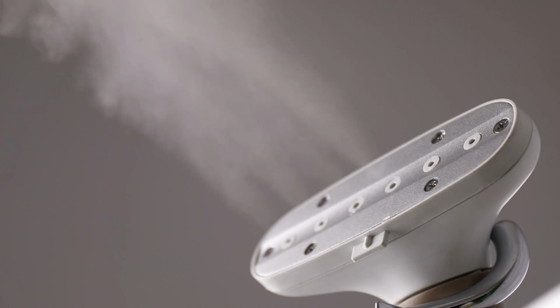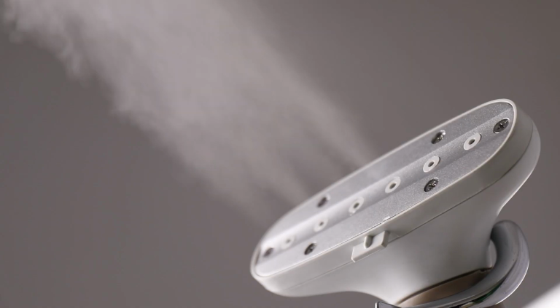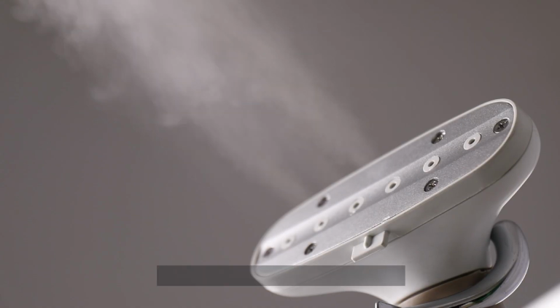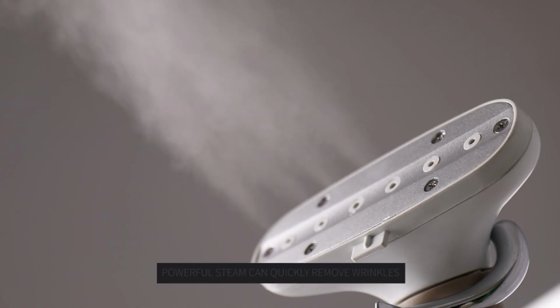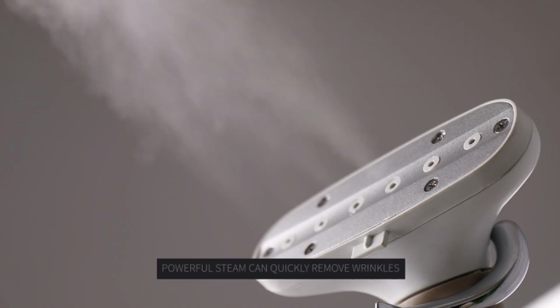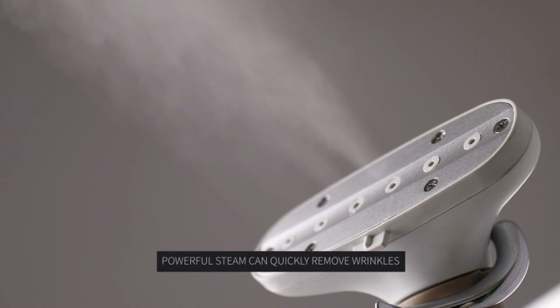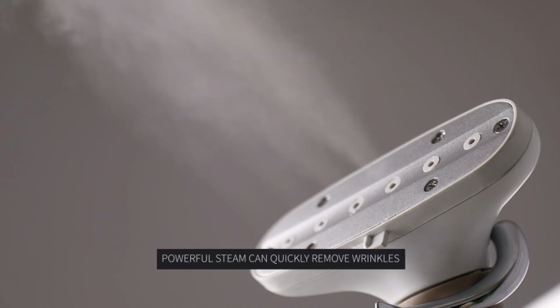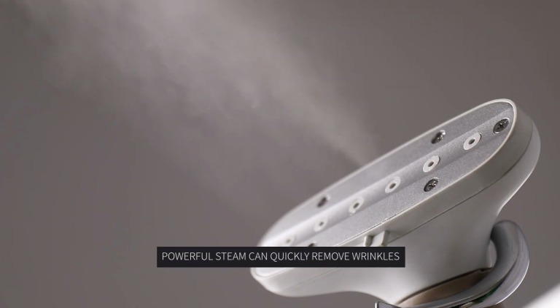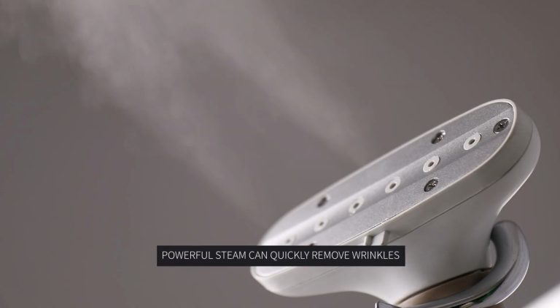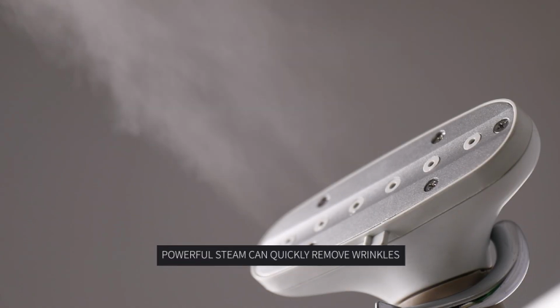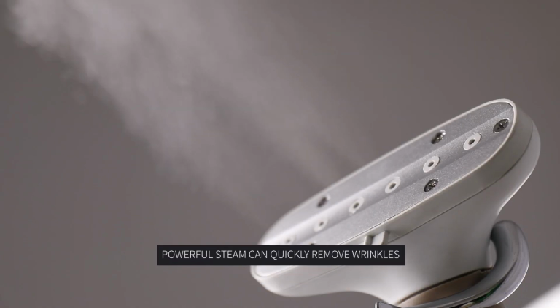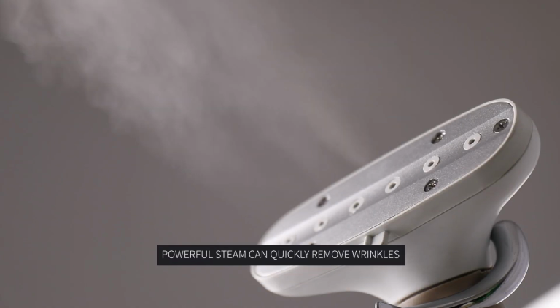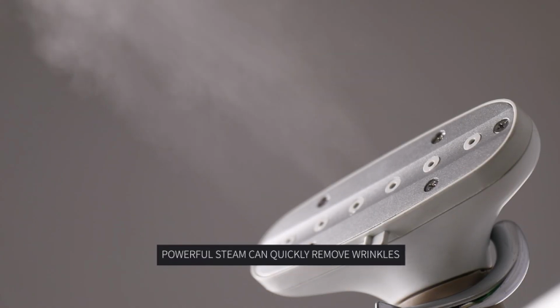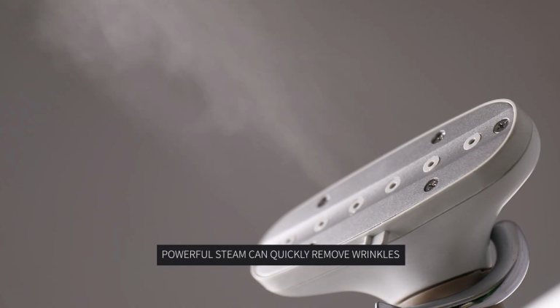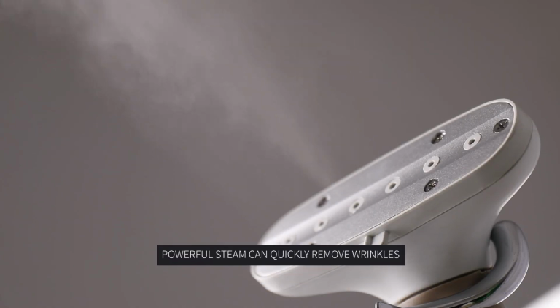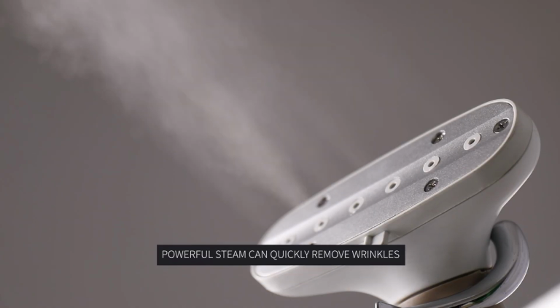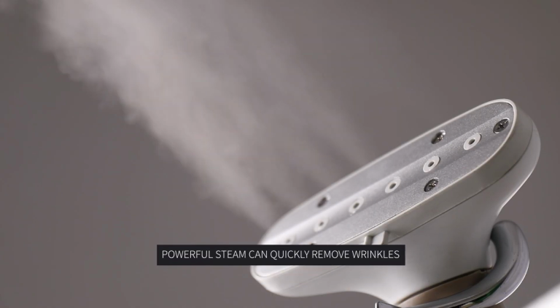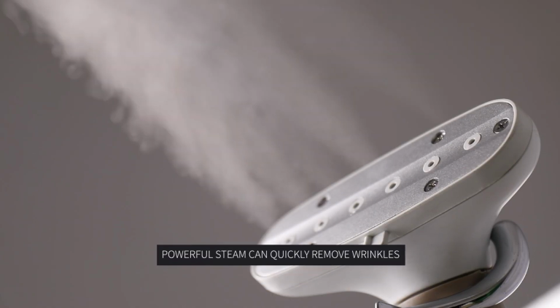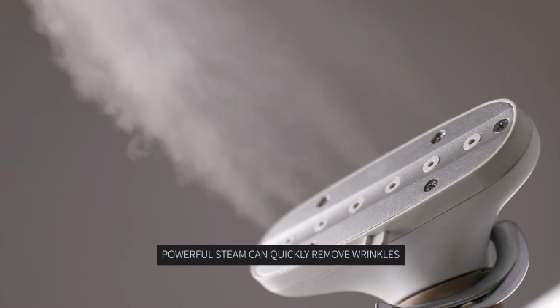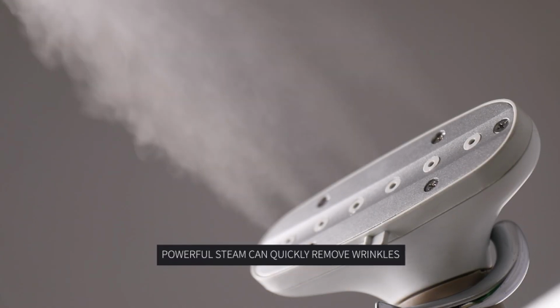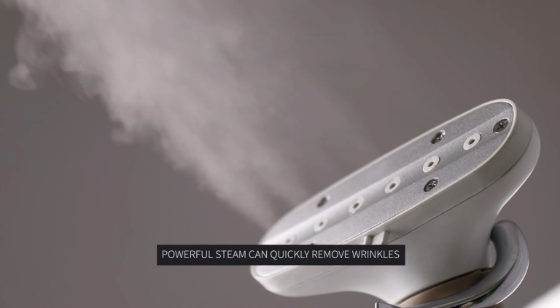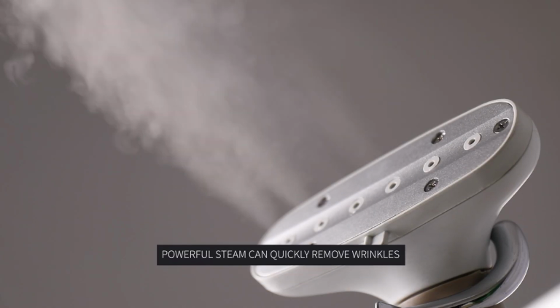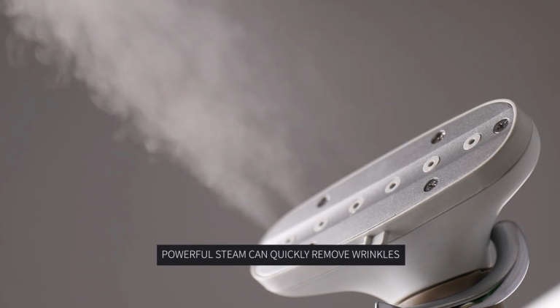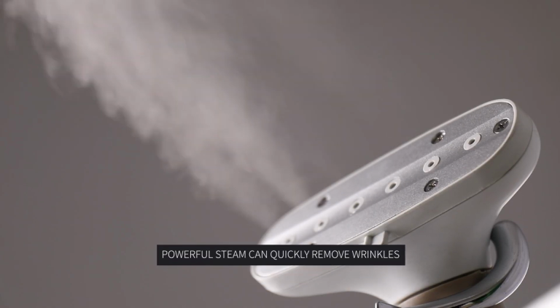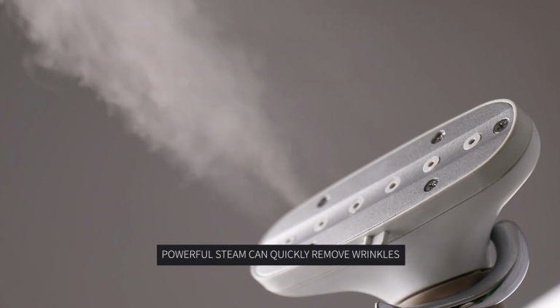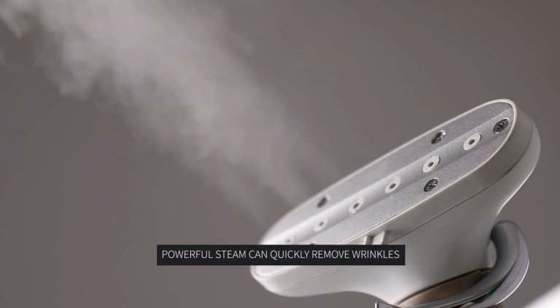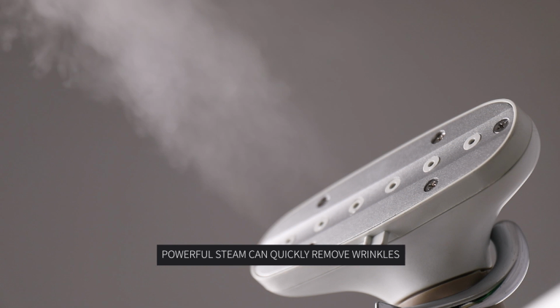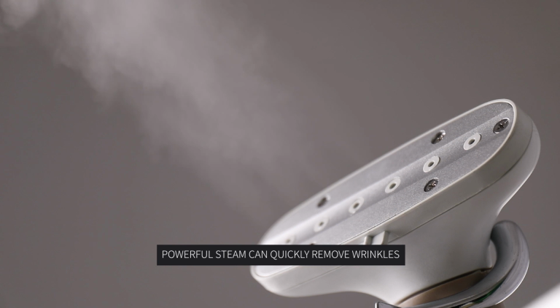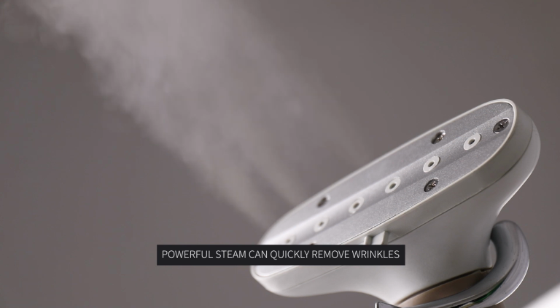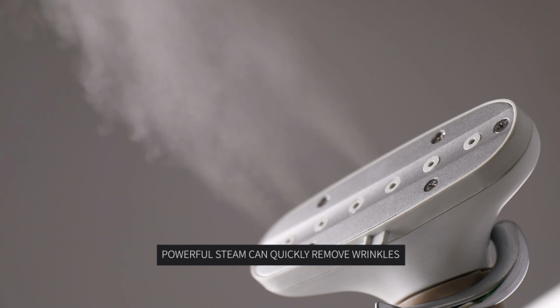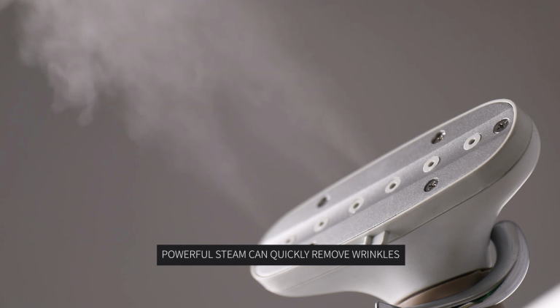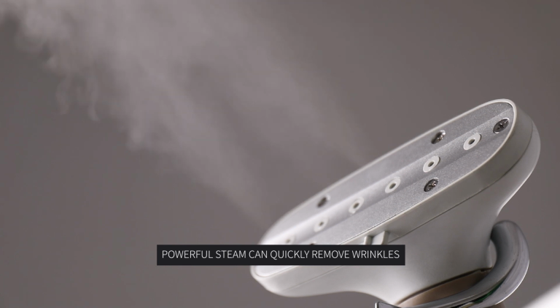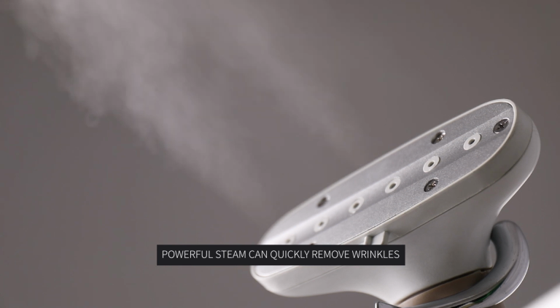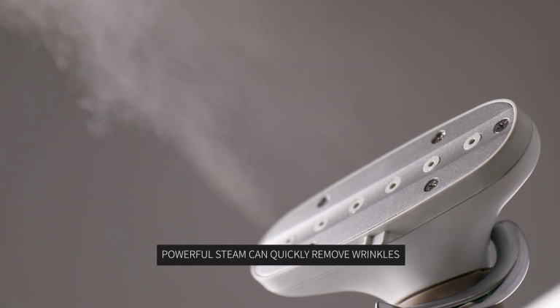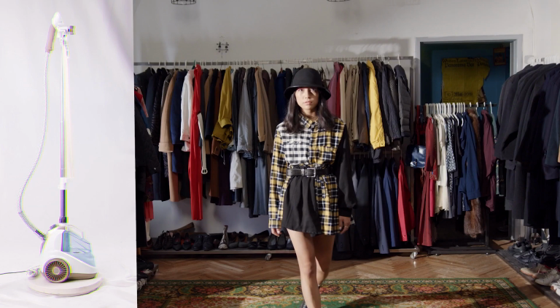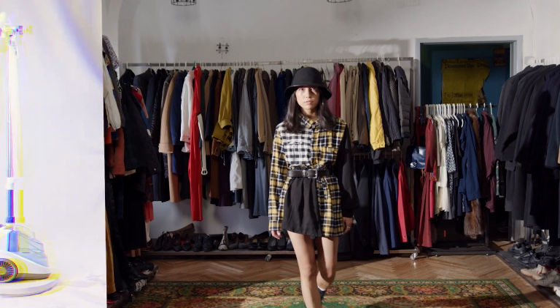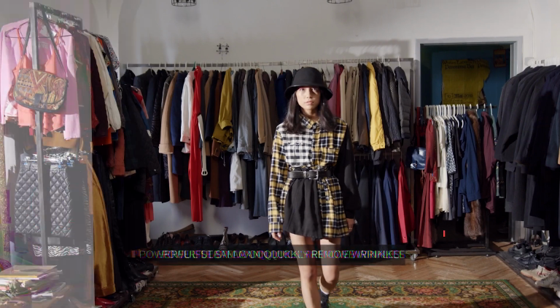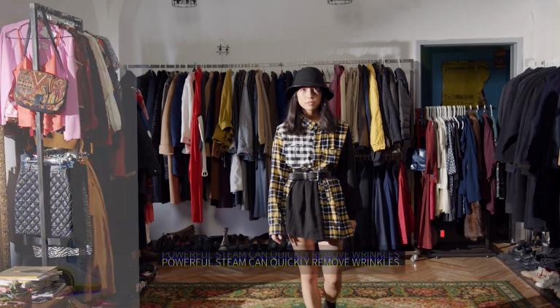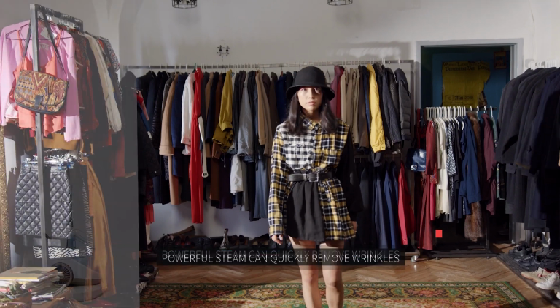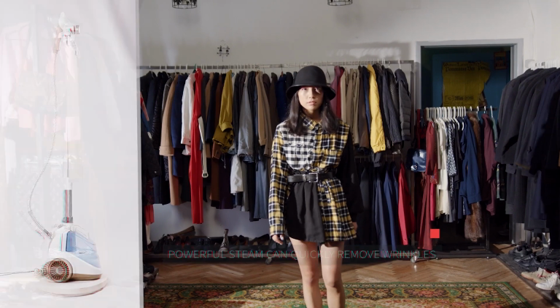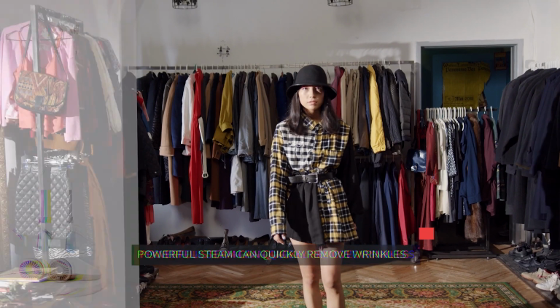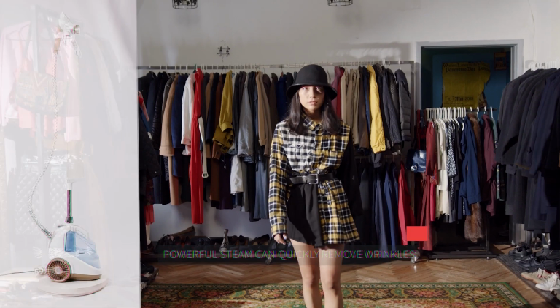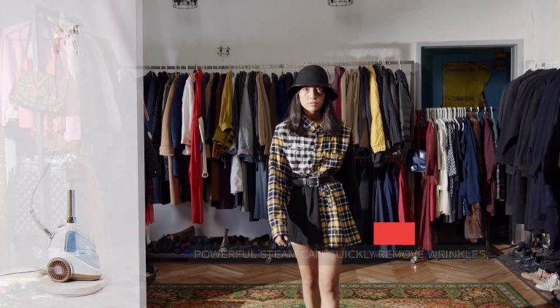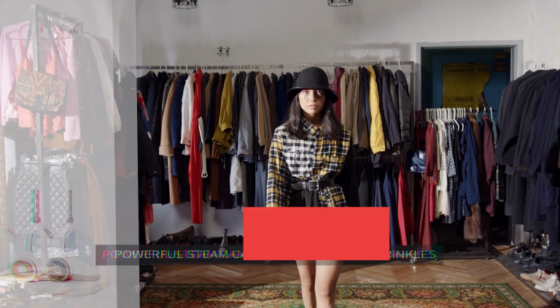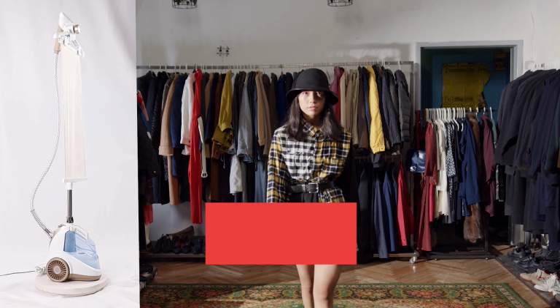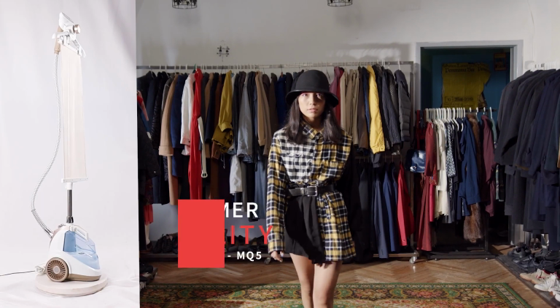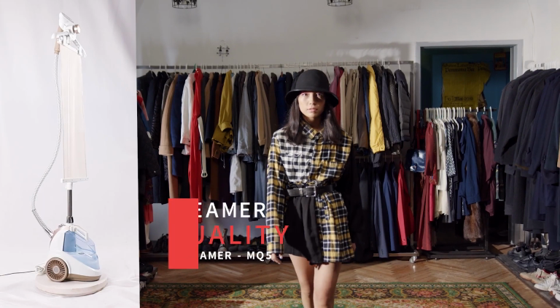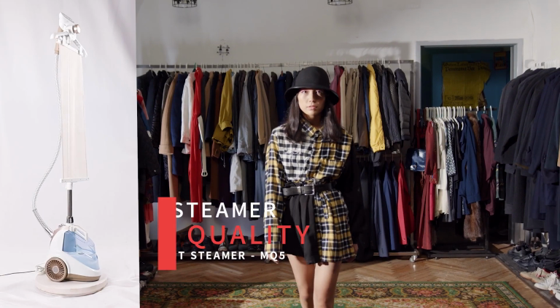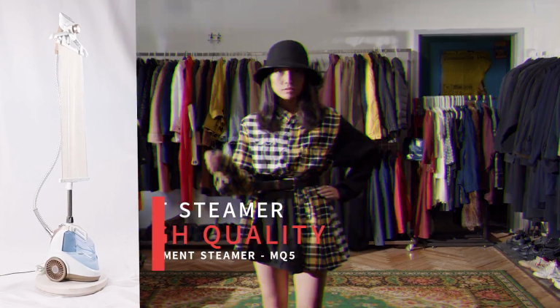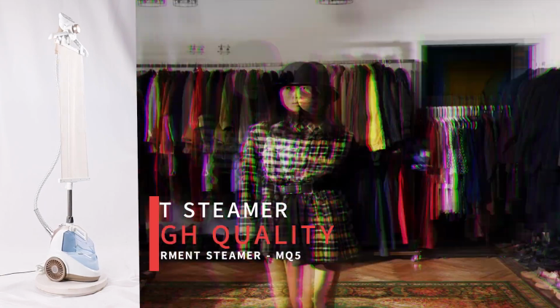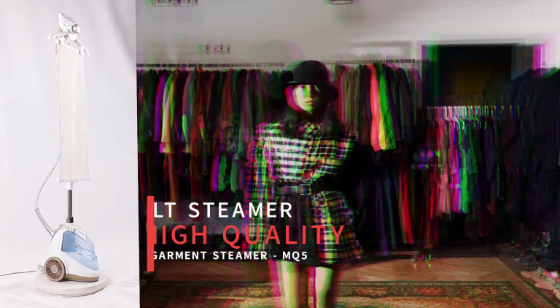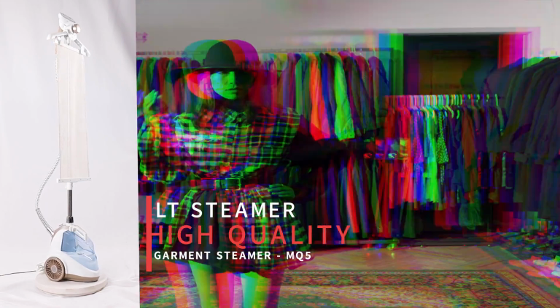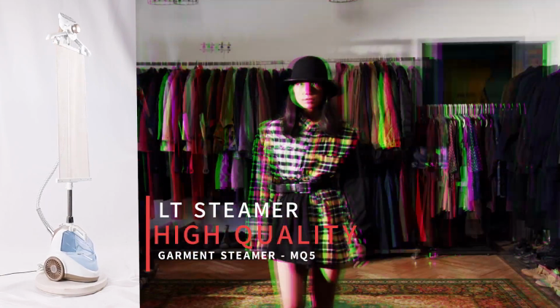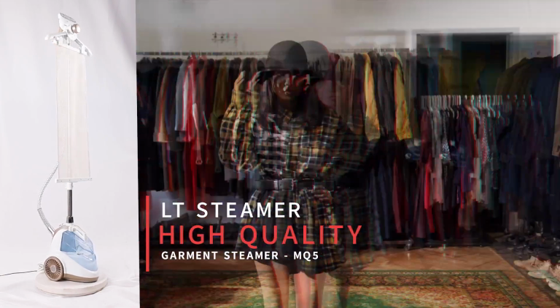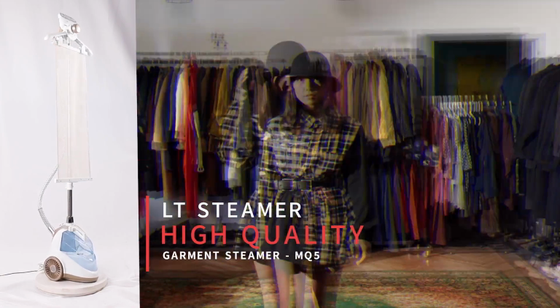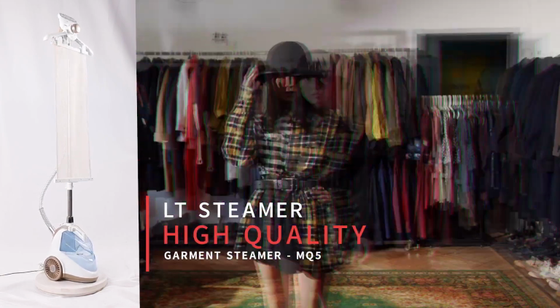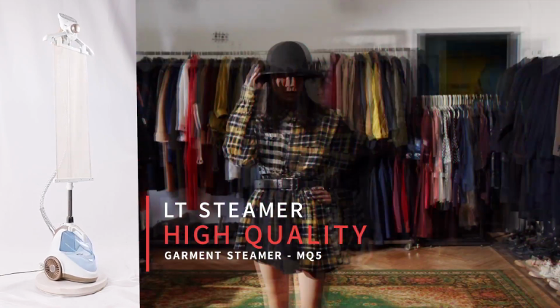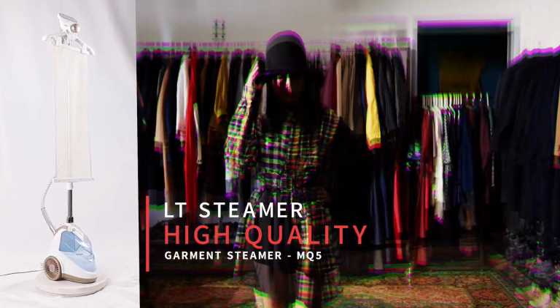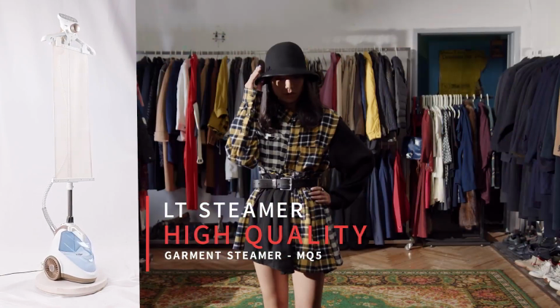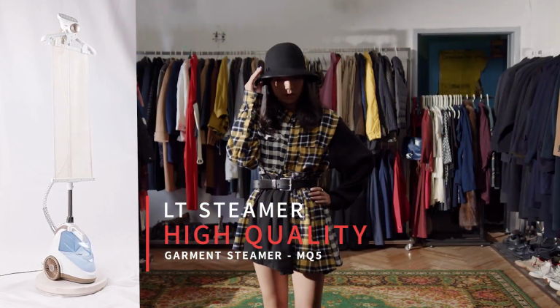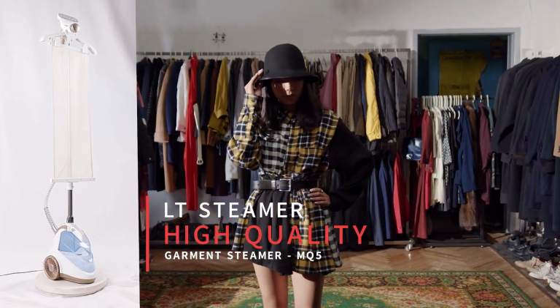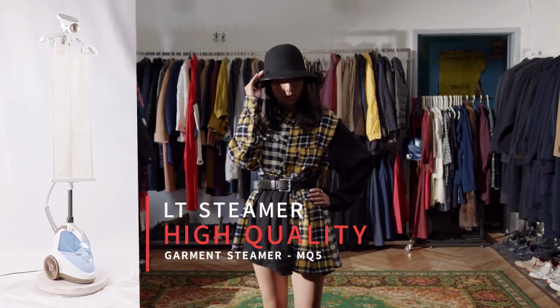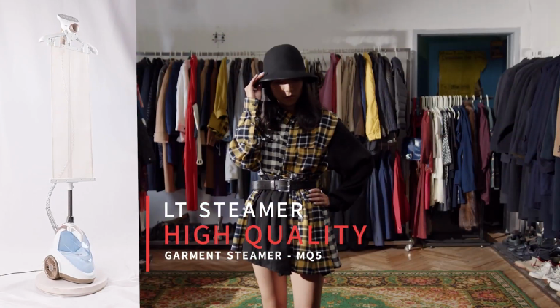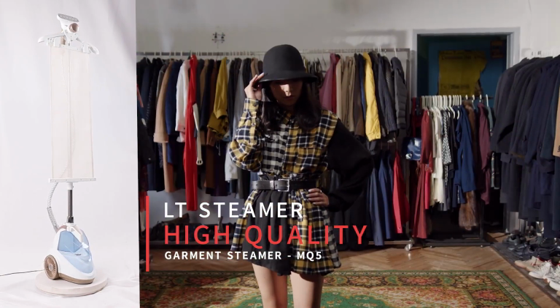Powerful steam can quickly remove wrinkles. LT Steamer High Quality Garment Steamer MQ5.